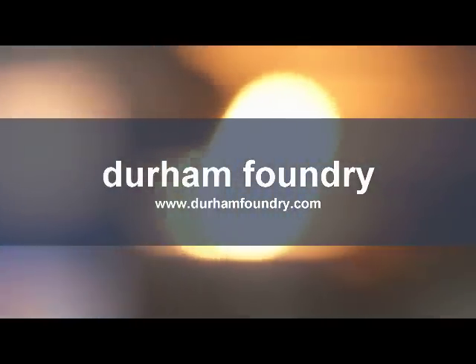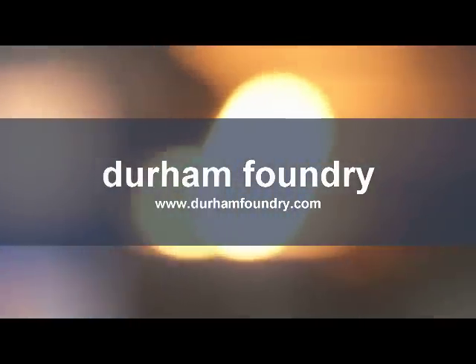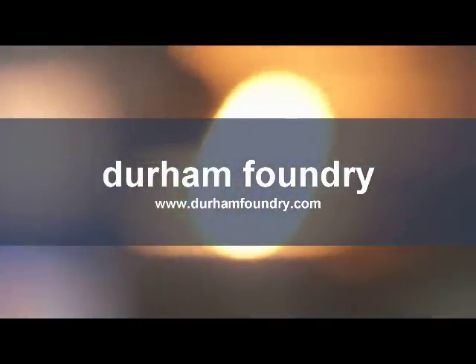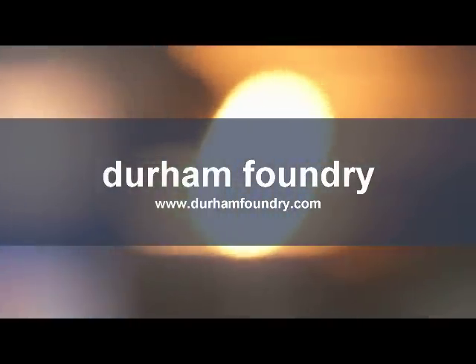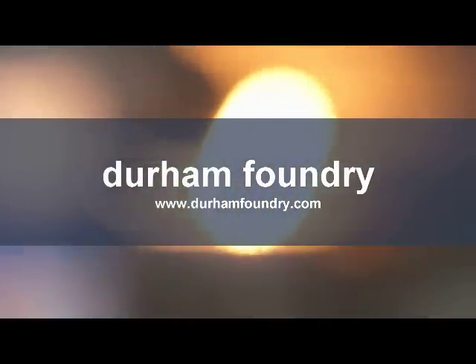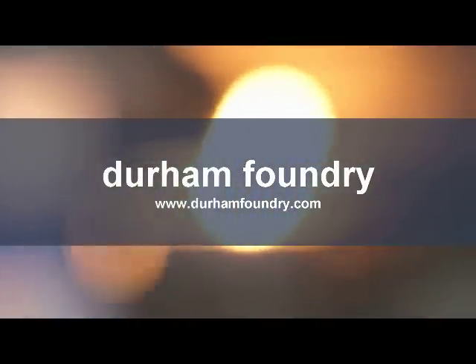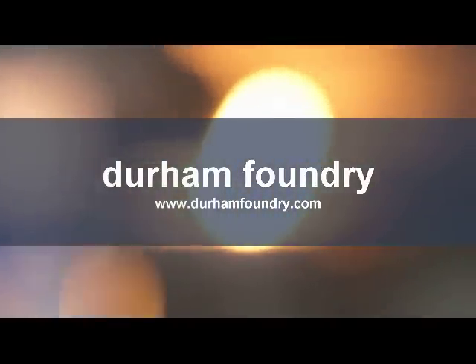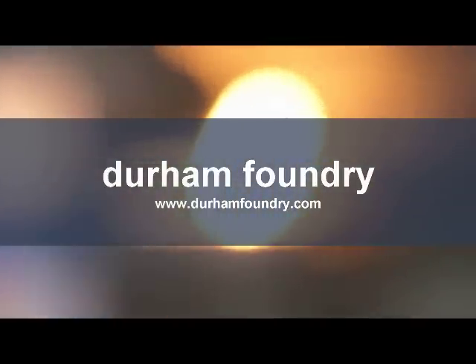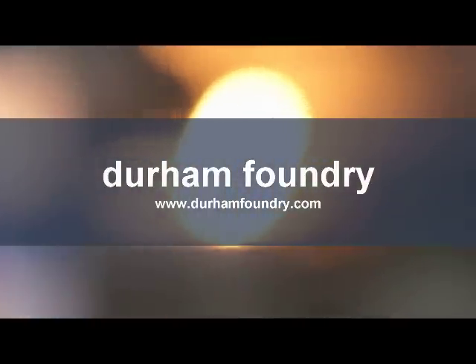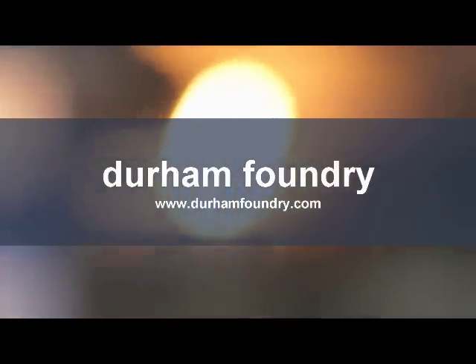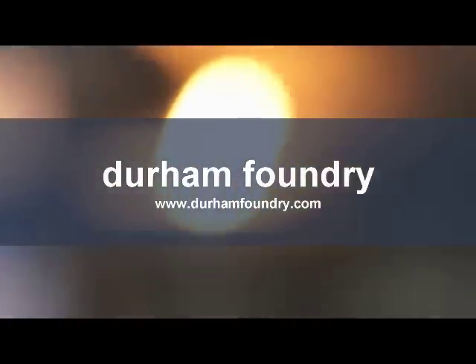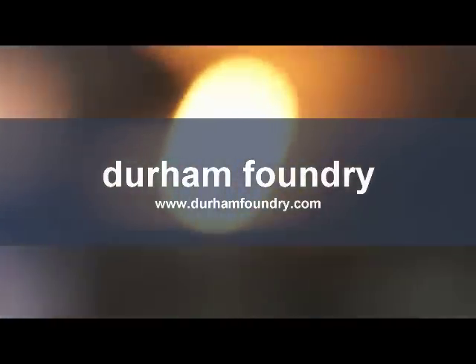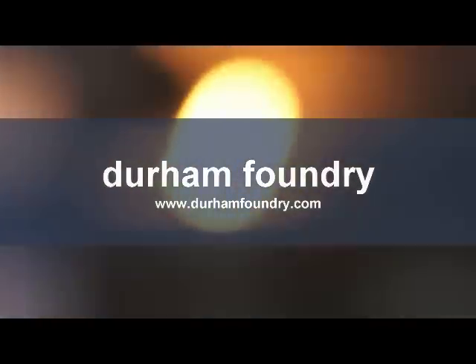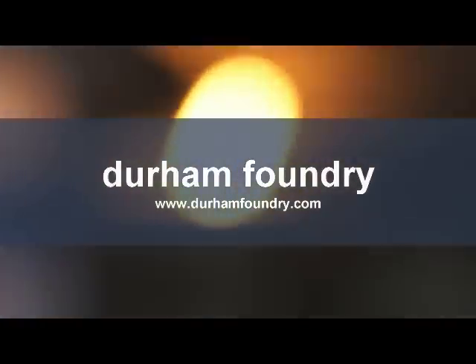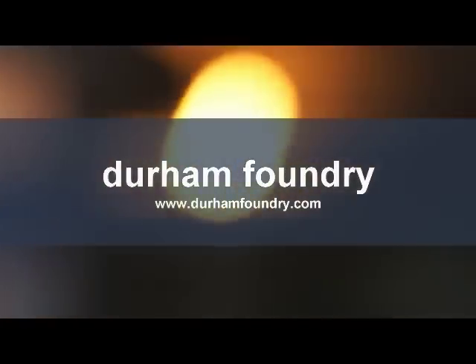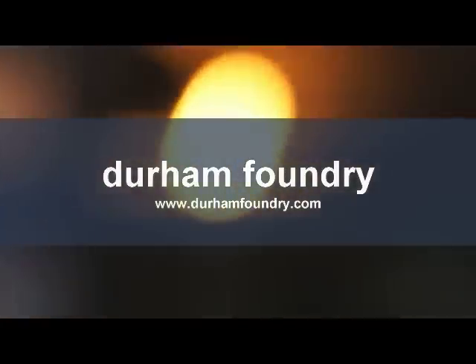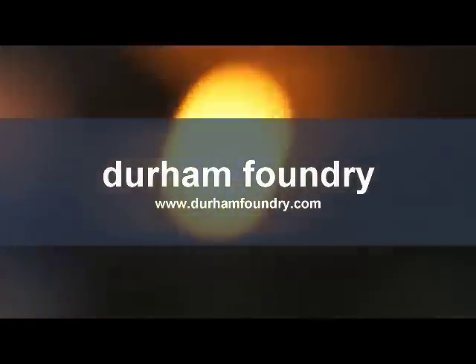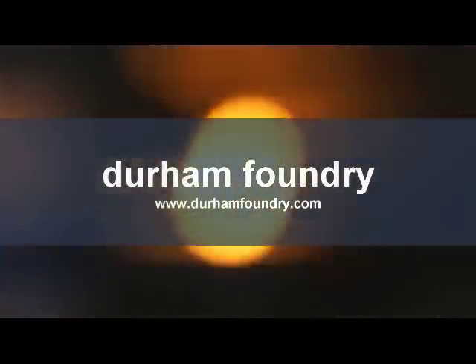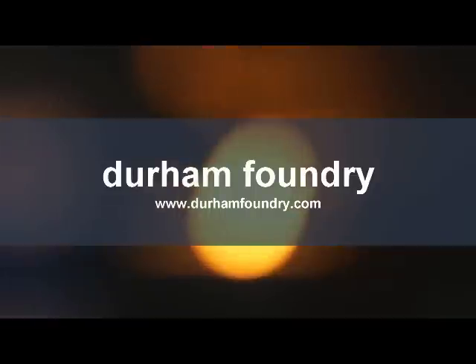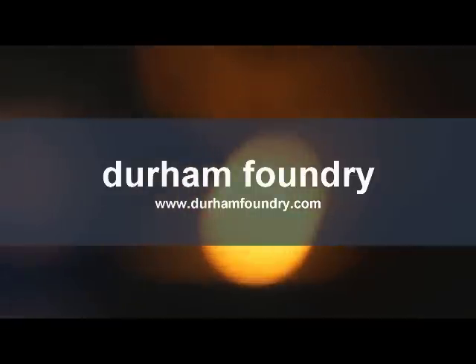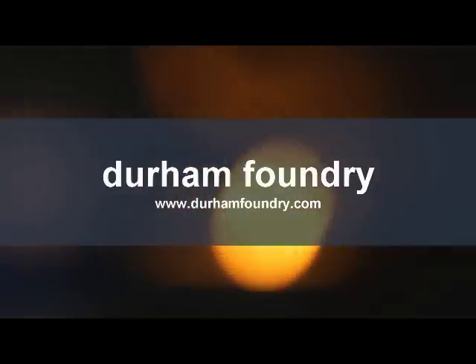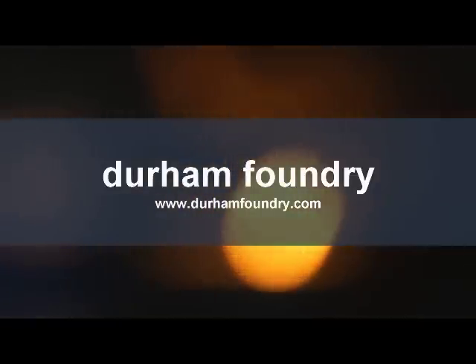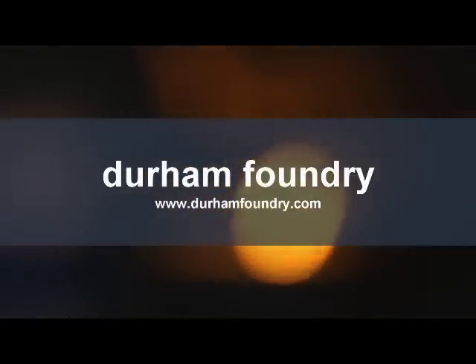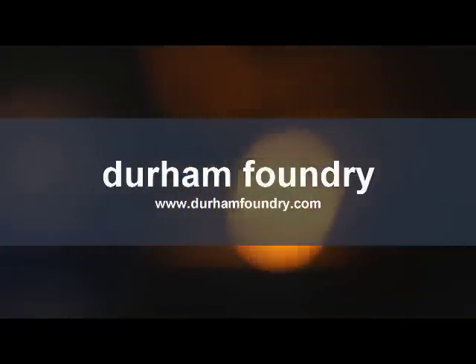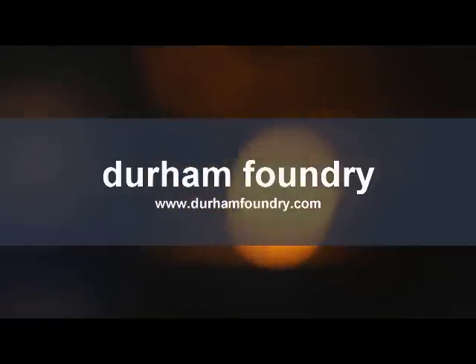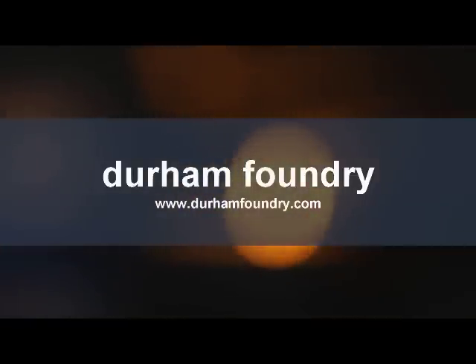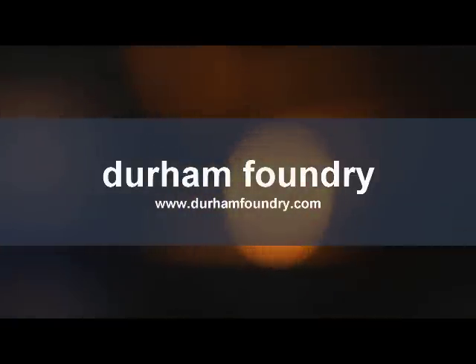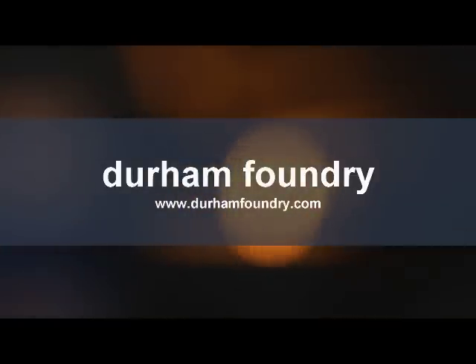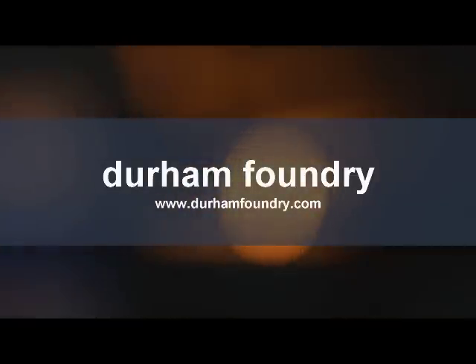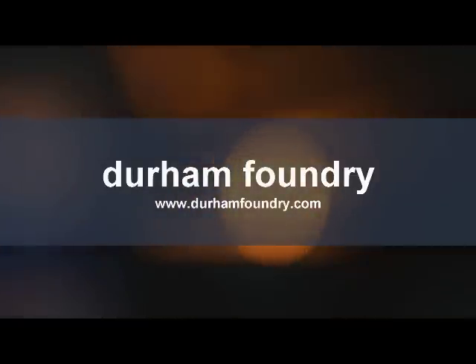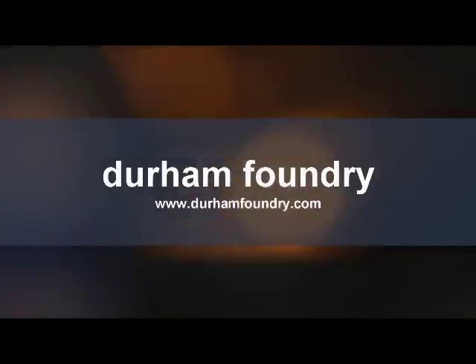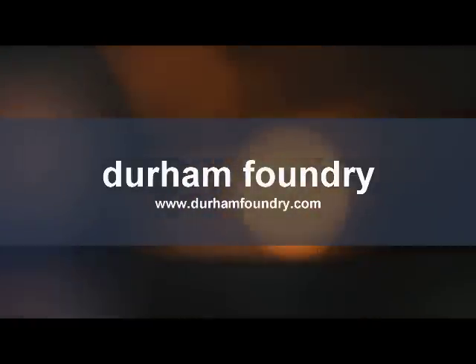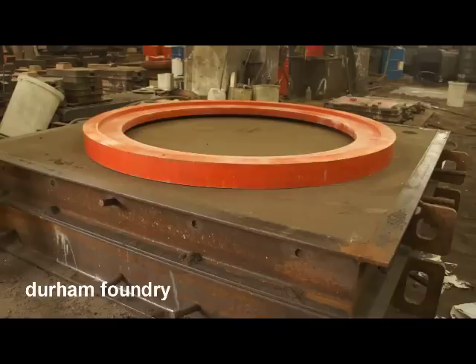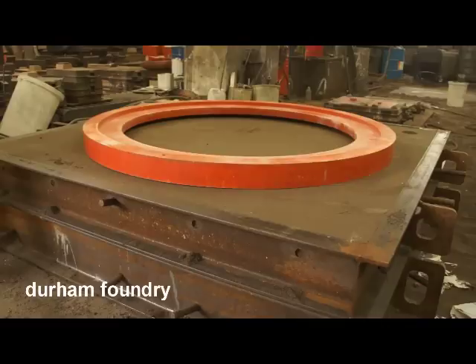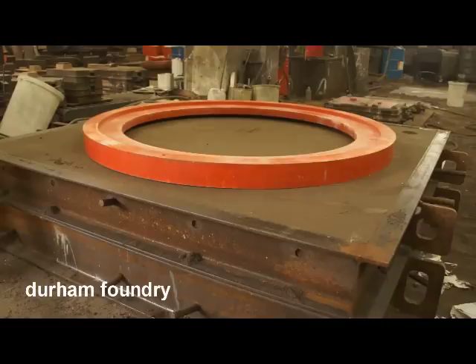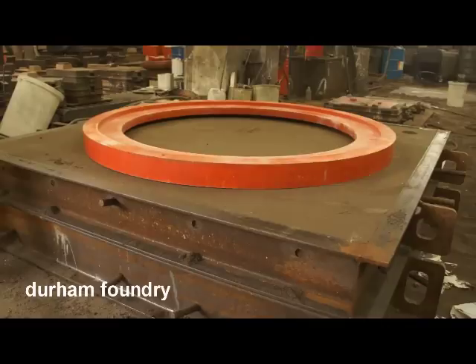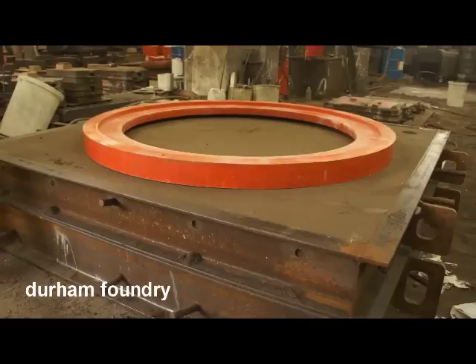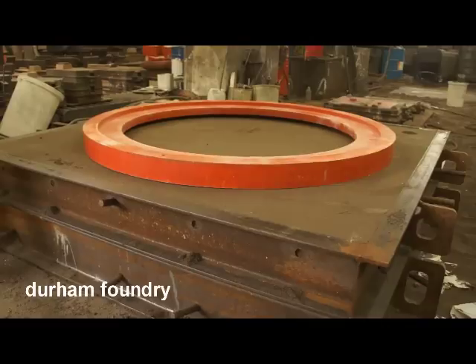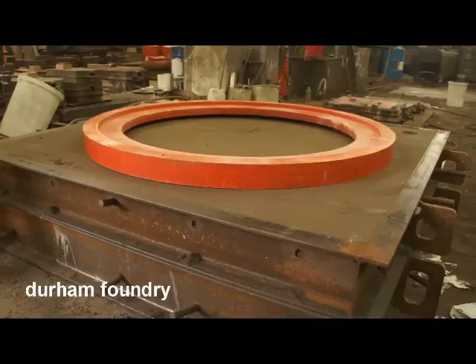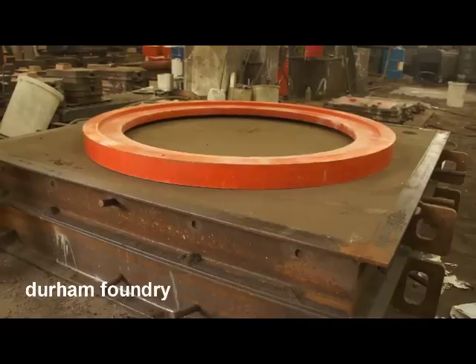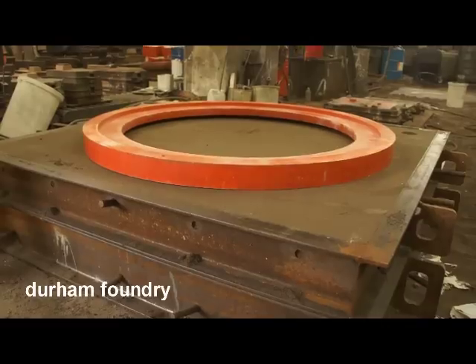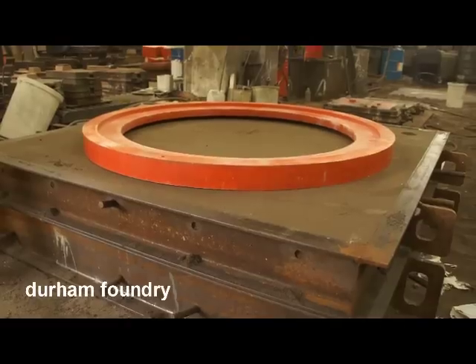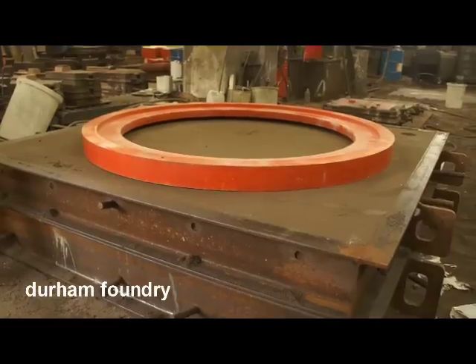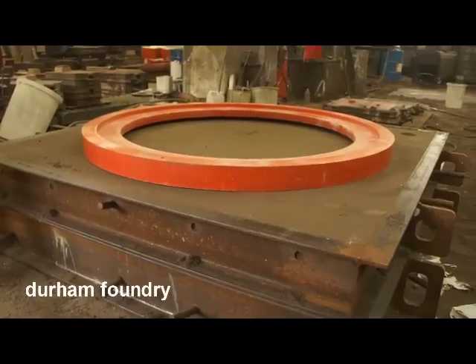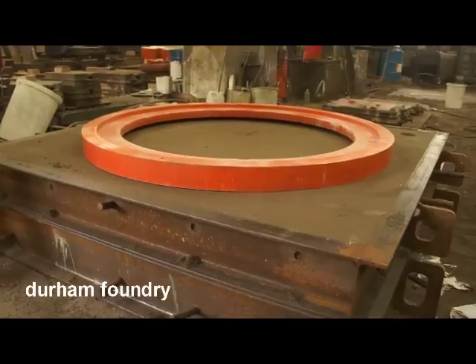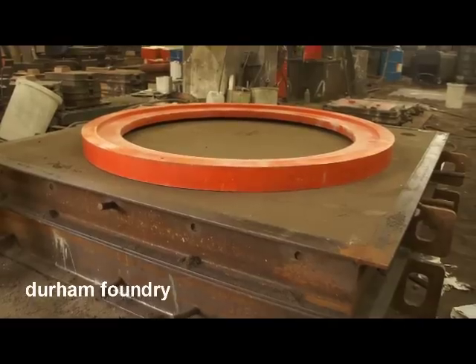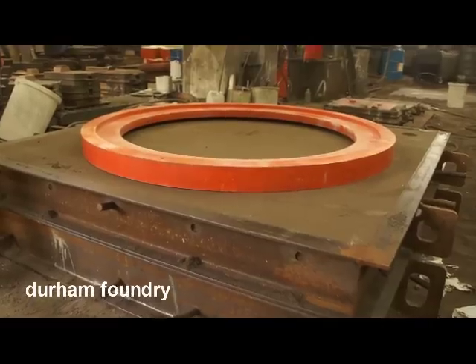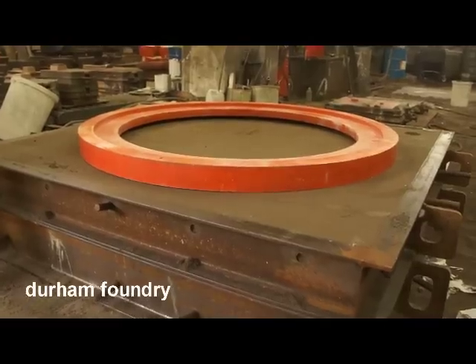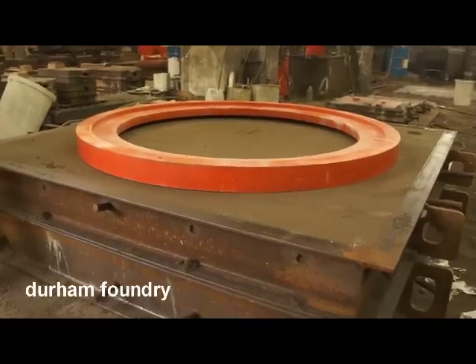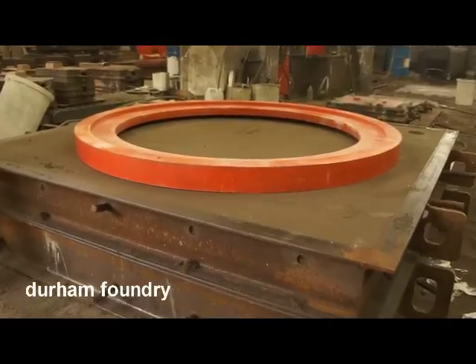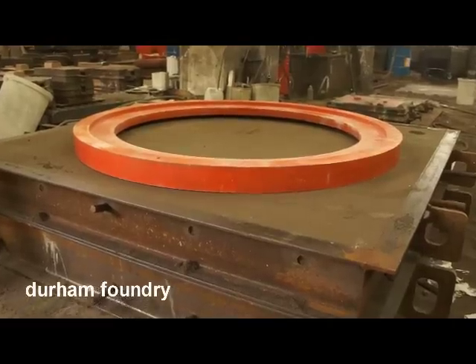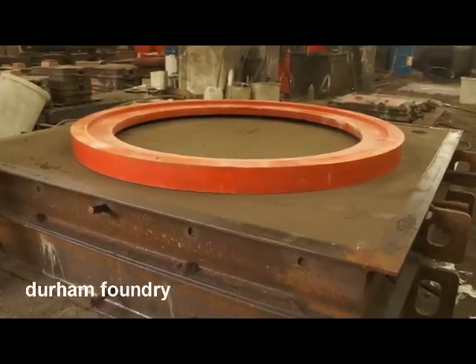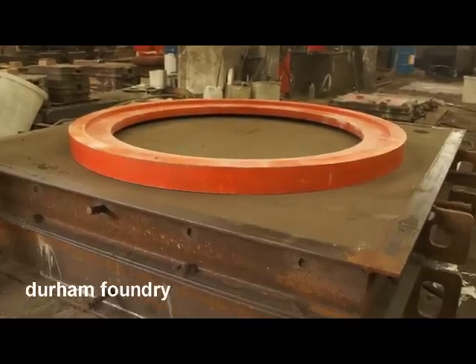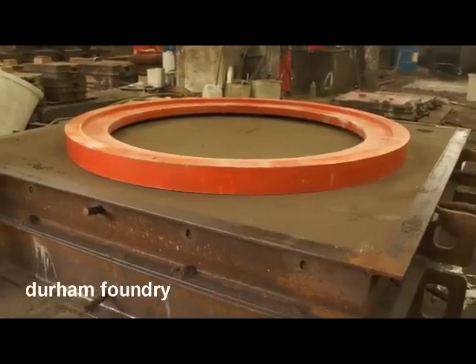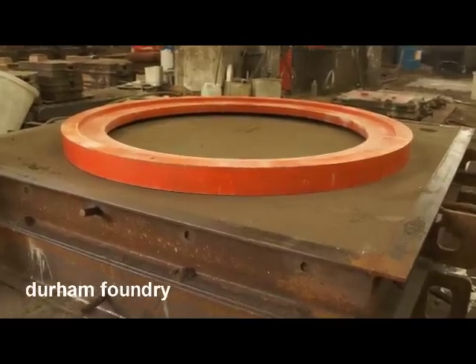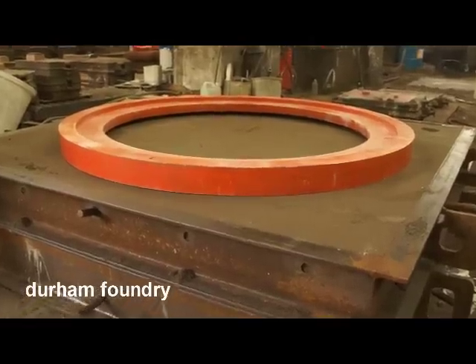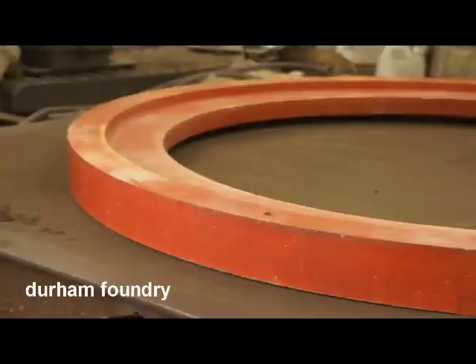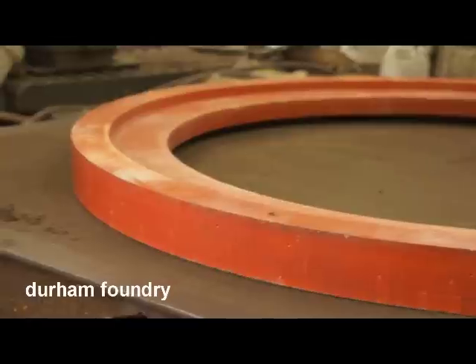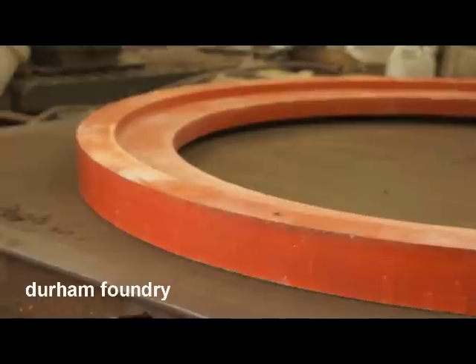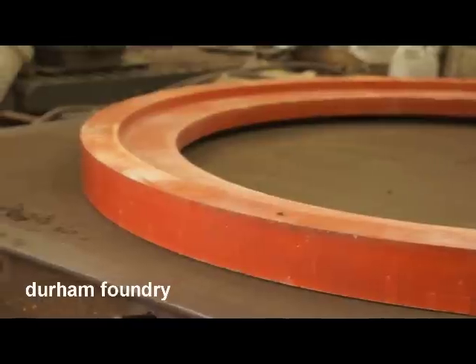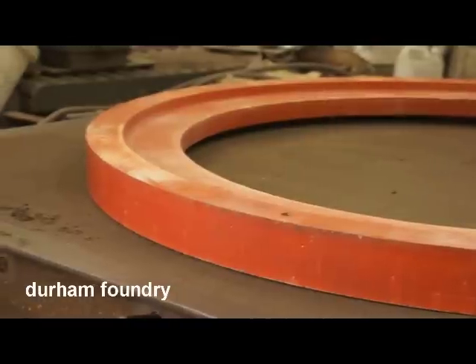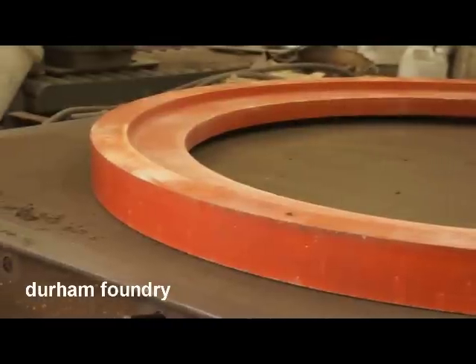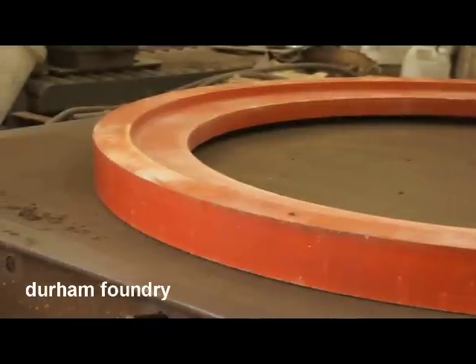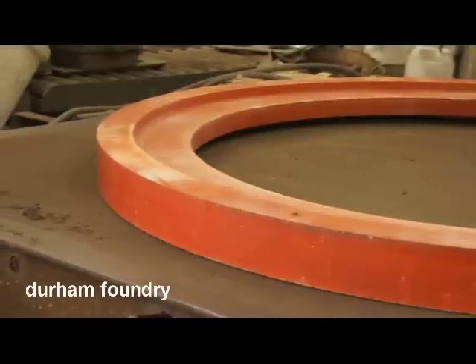Welcome to Durham Foundry. This video shows the stages in the production of the iron castings we make.